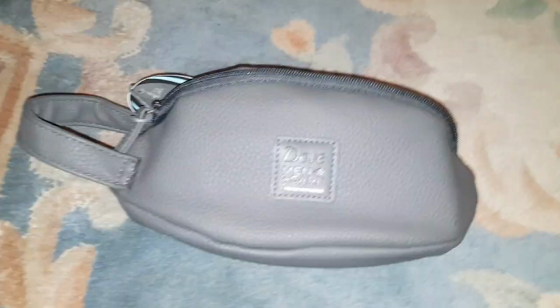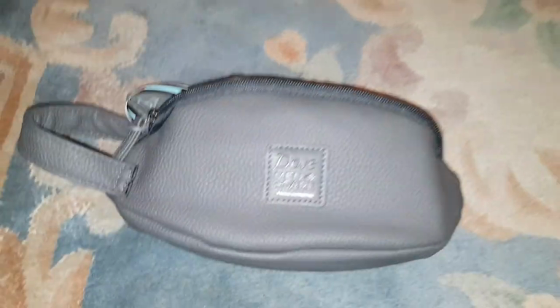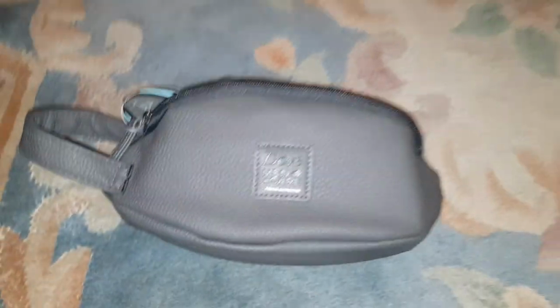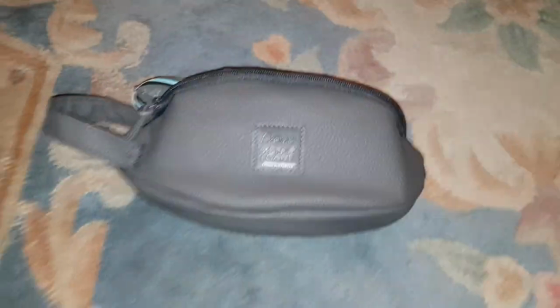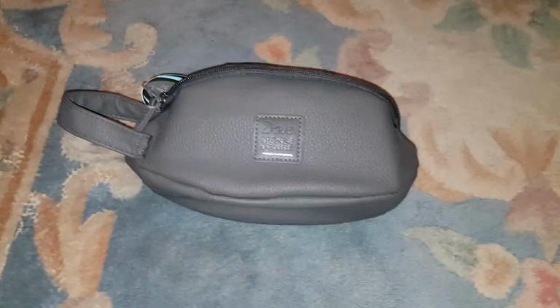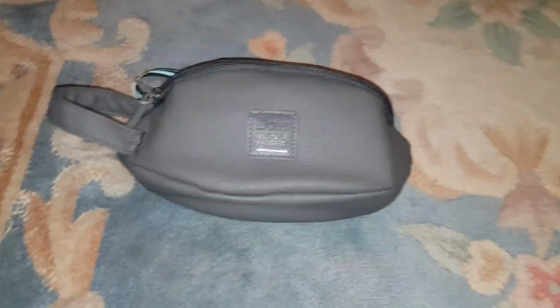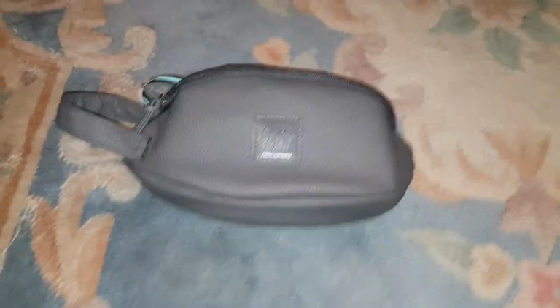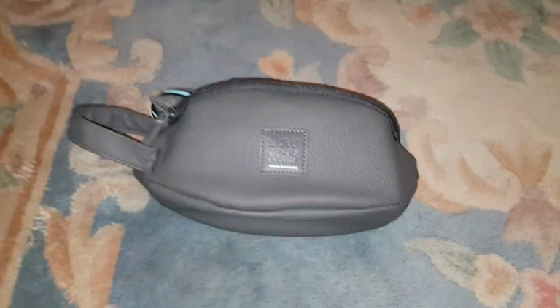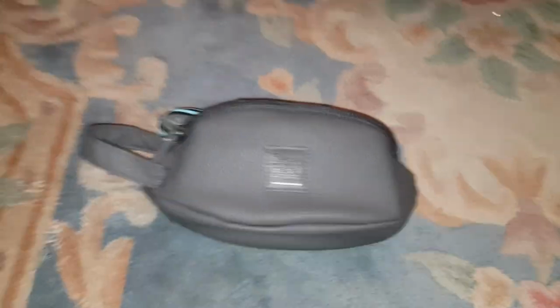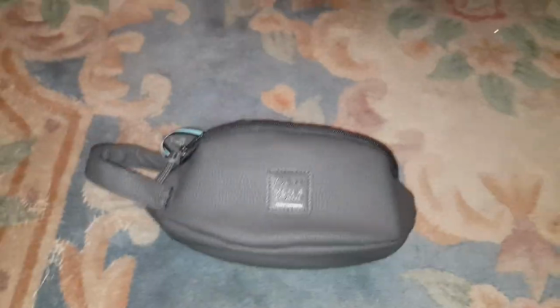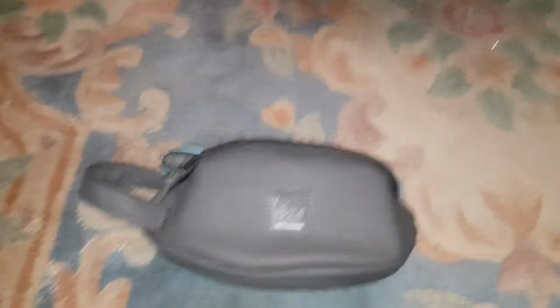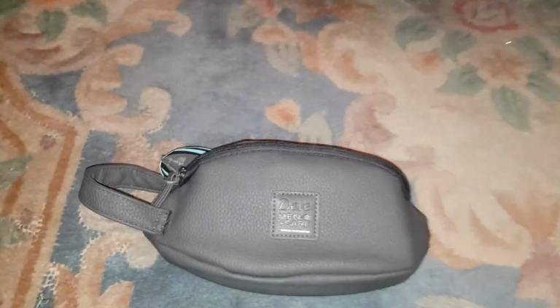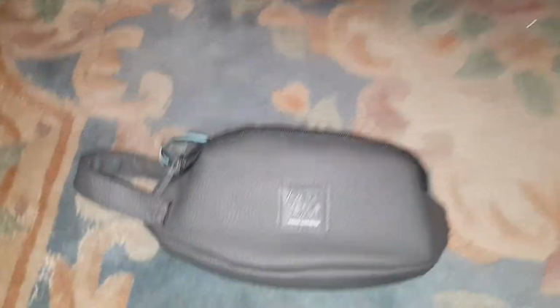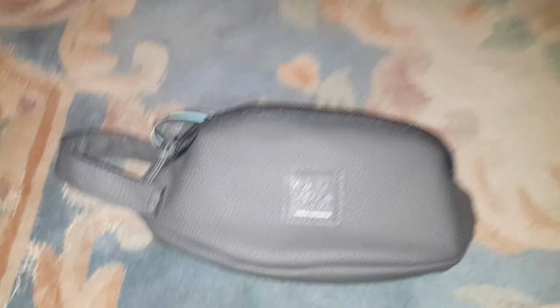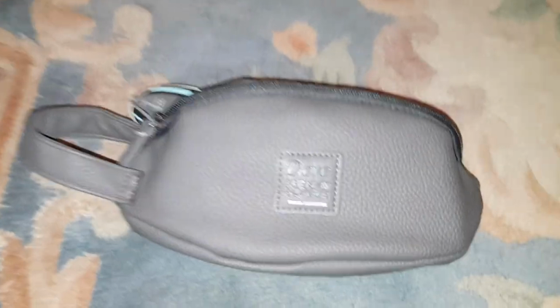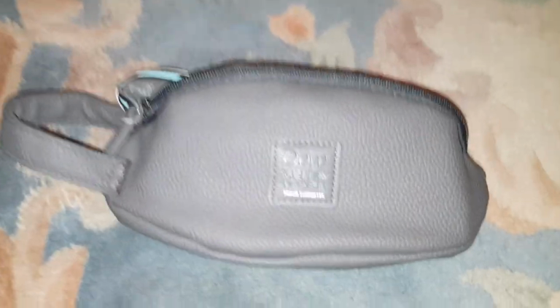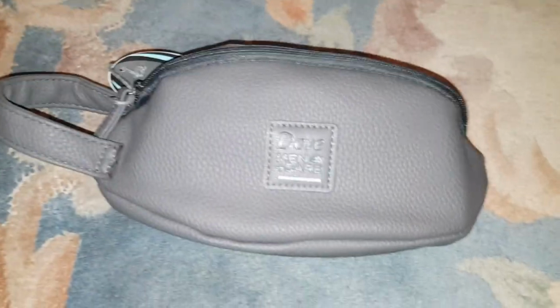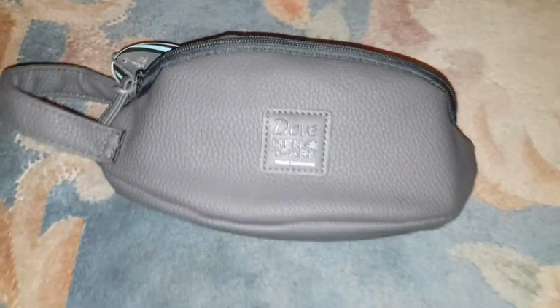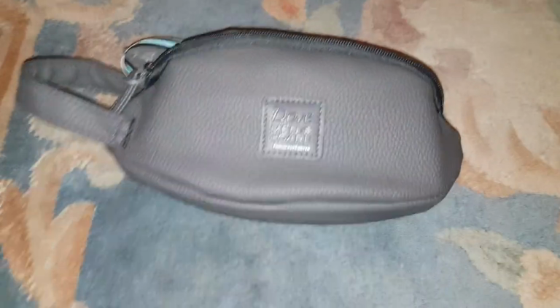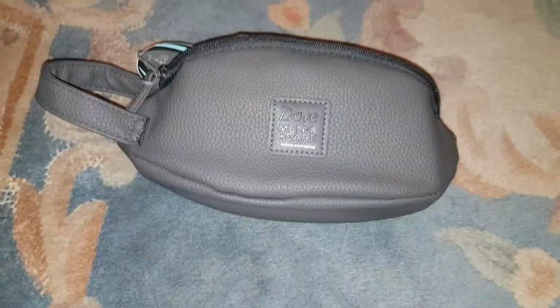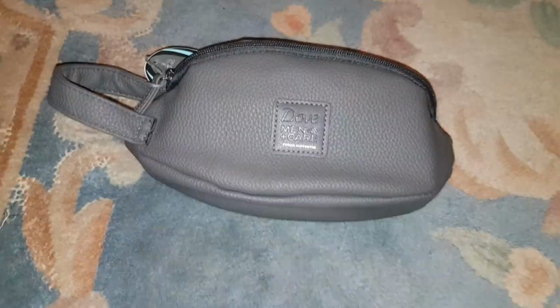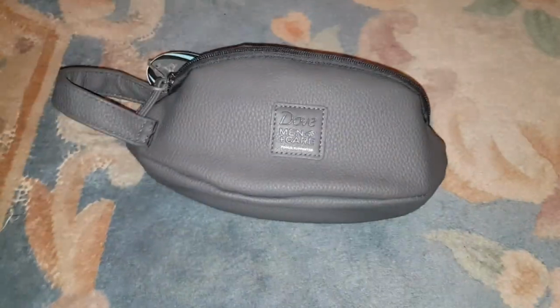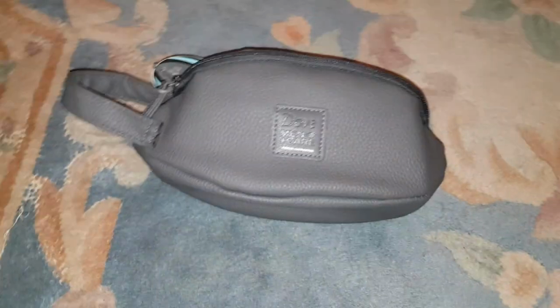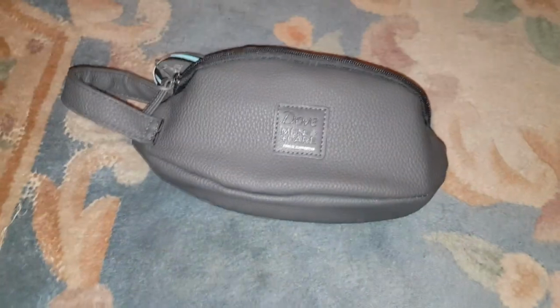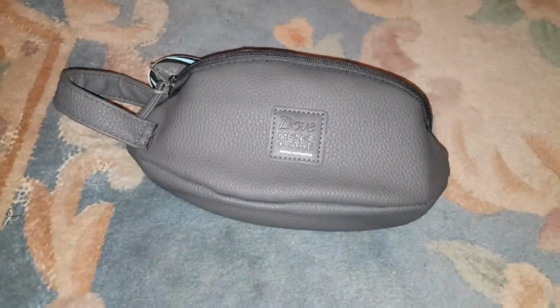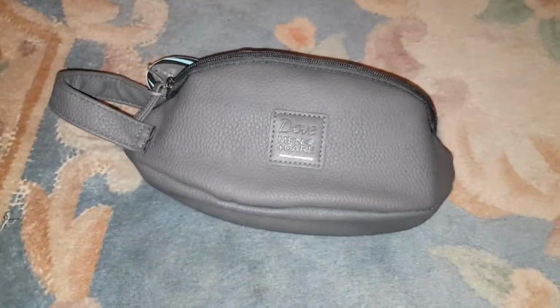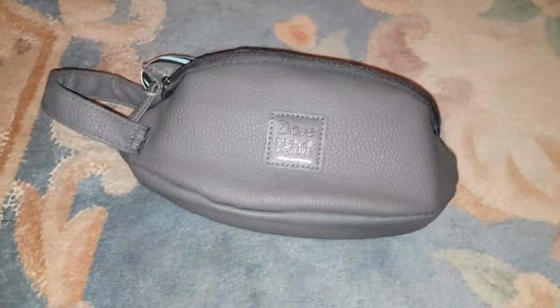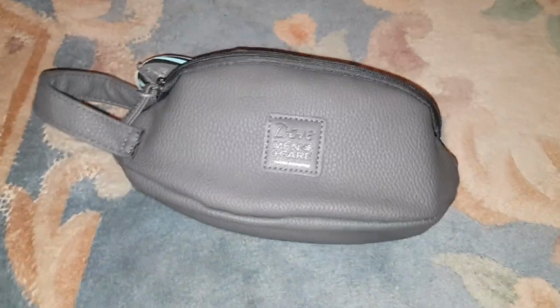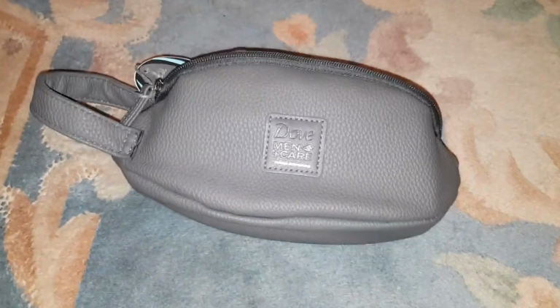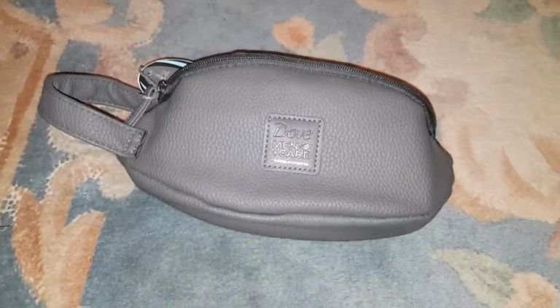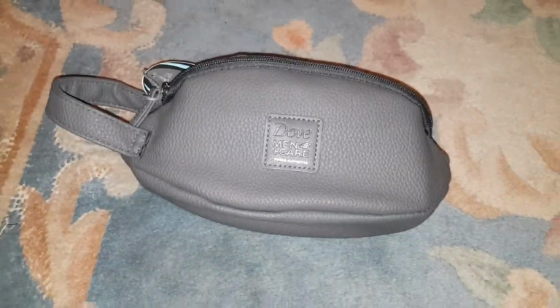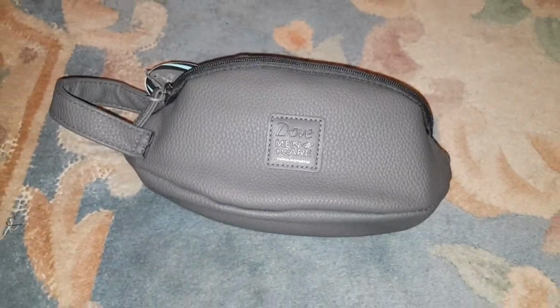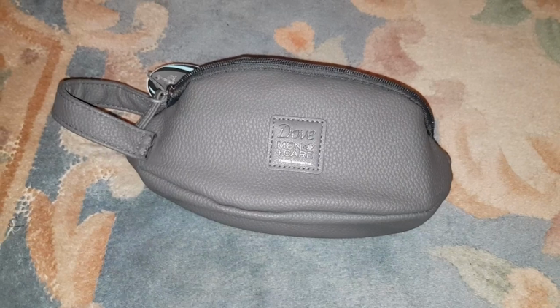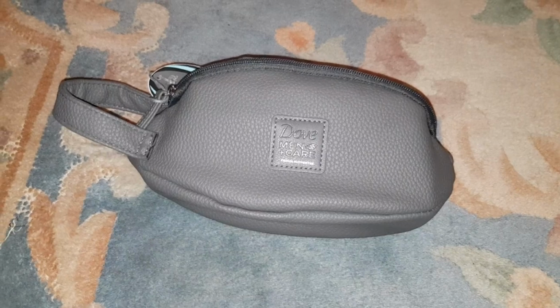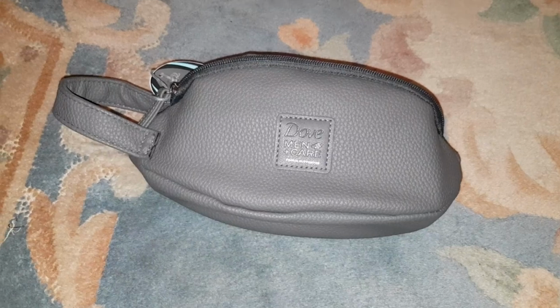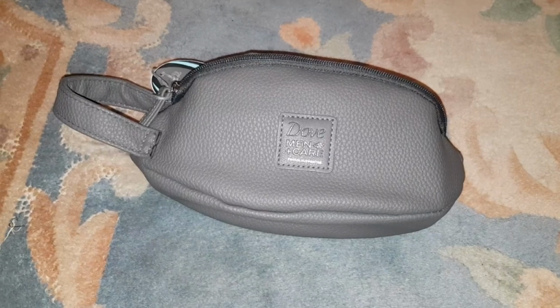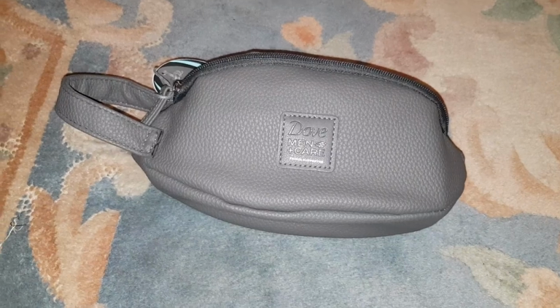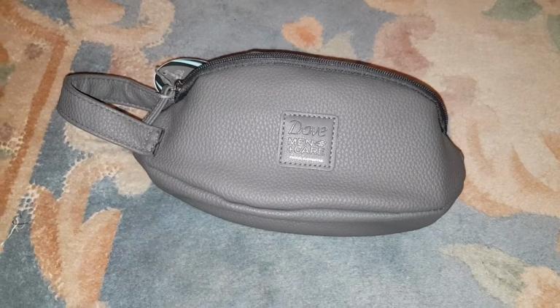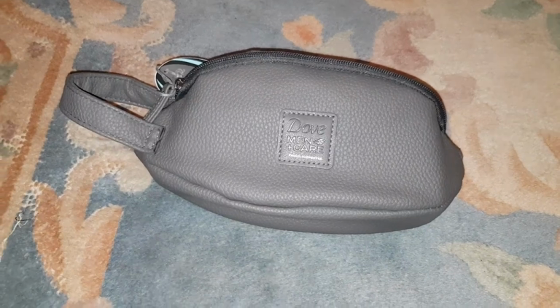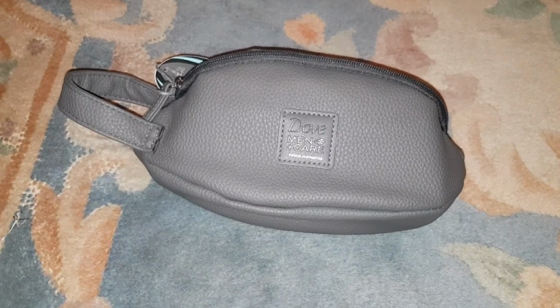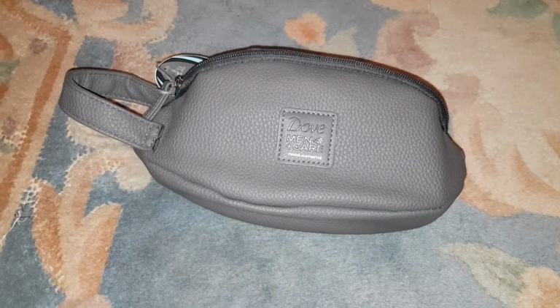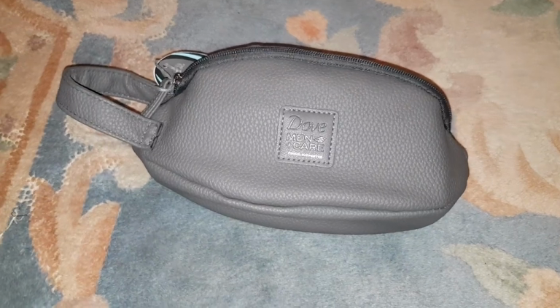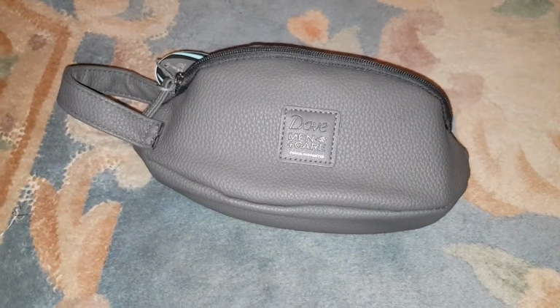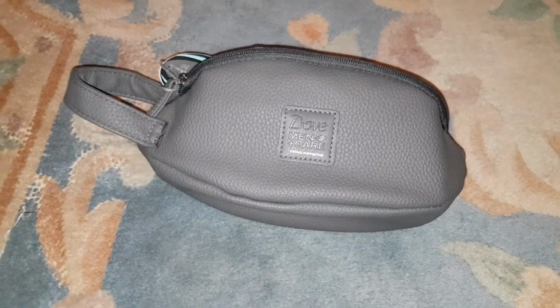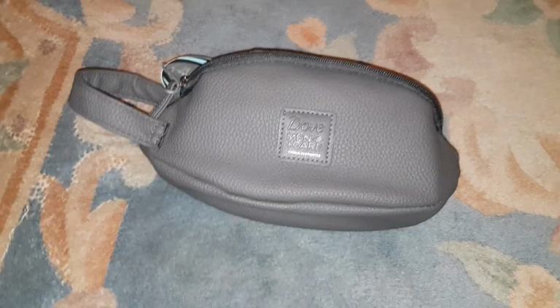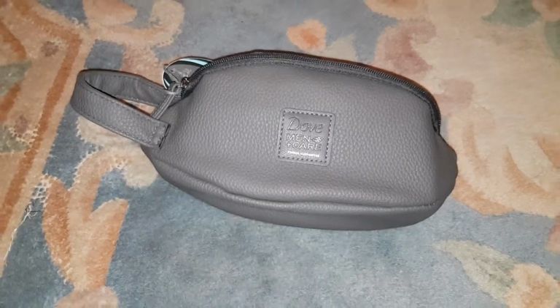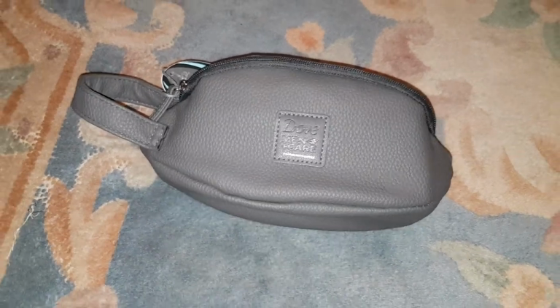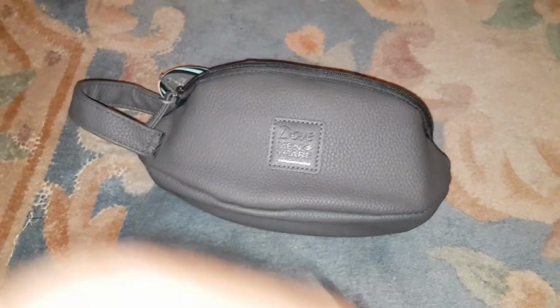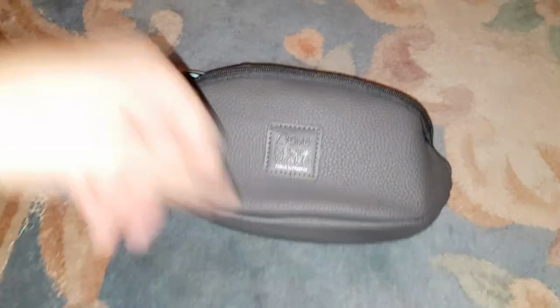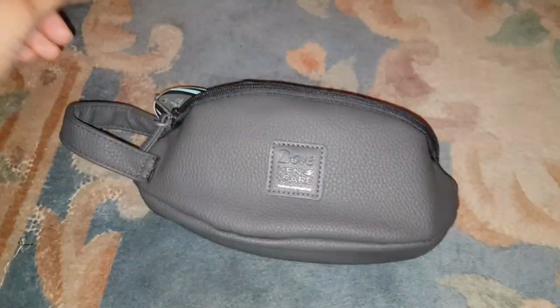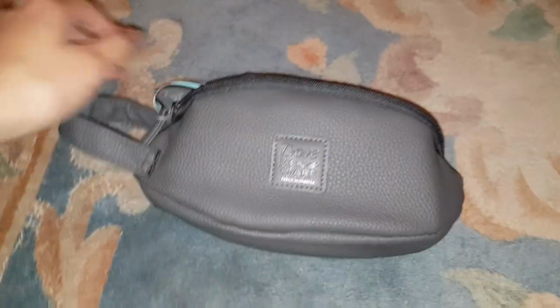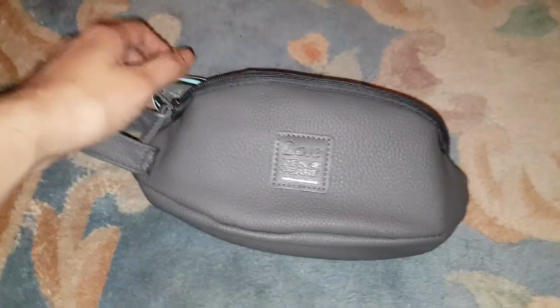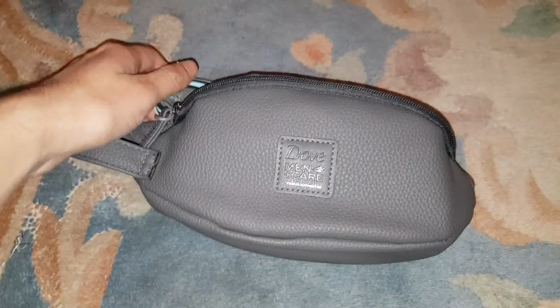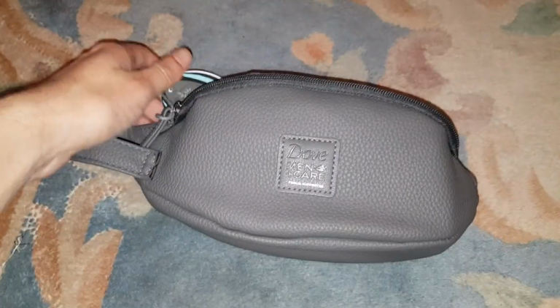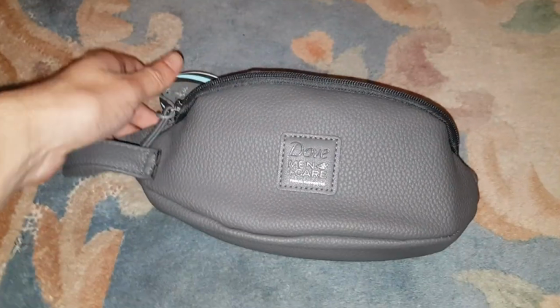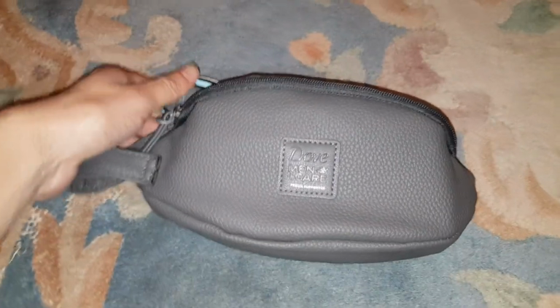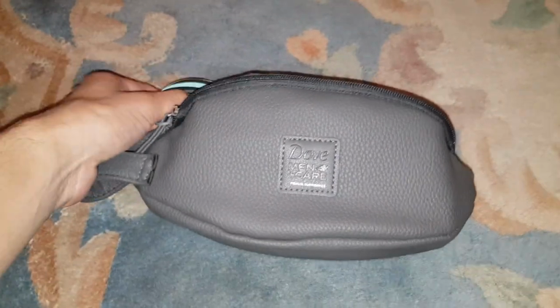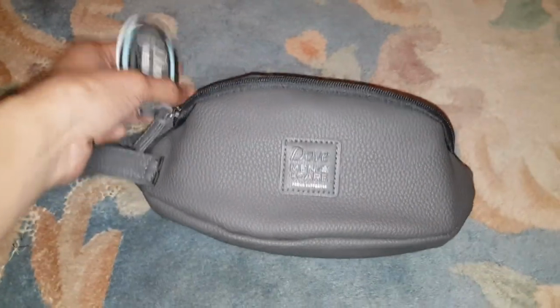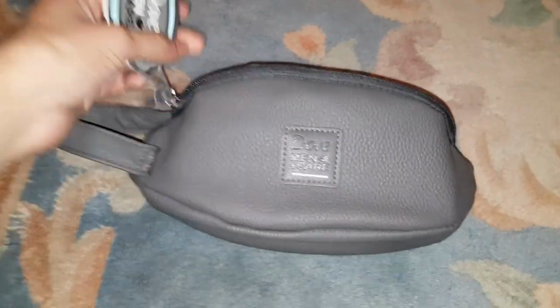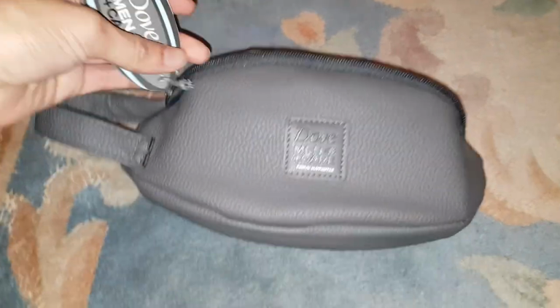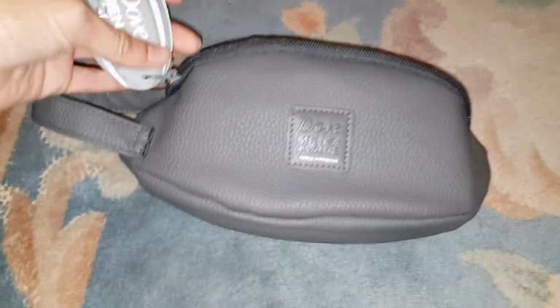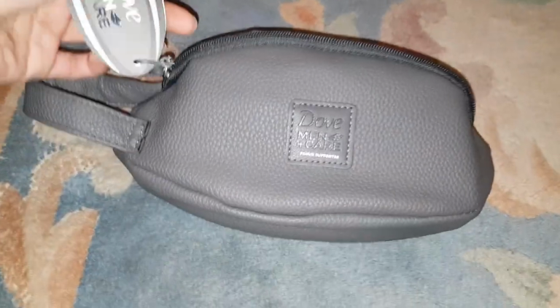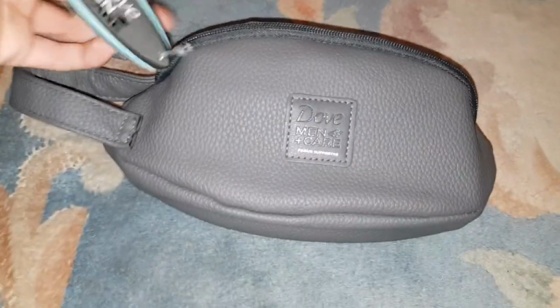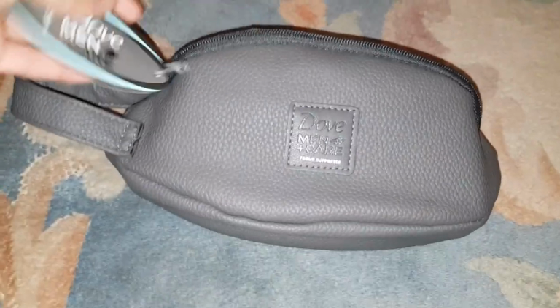Hey guys, Mr. Waheed Al-Haq here back in another video. Today I'm going to unbox the Dove Men and Care Rugby Ball Gift Set, I think it's called.